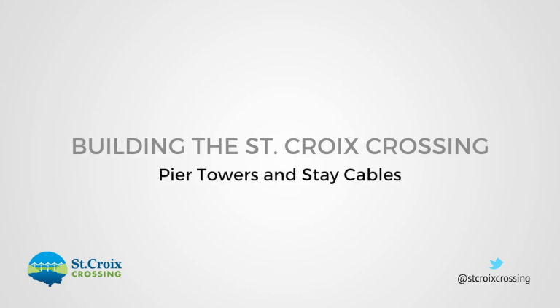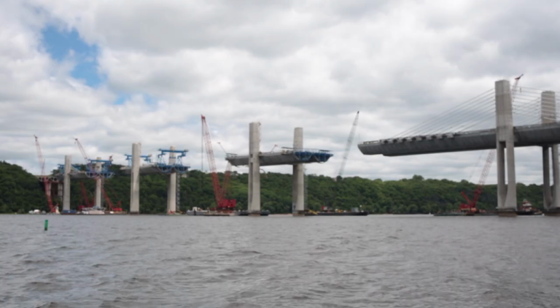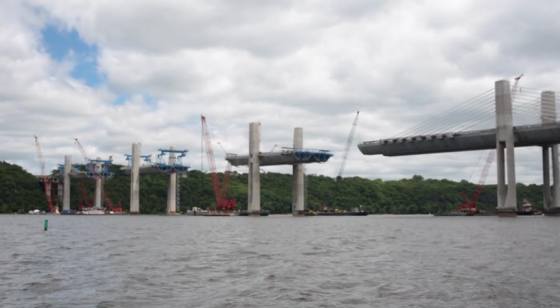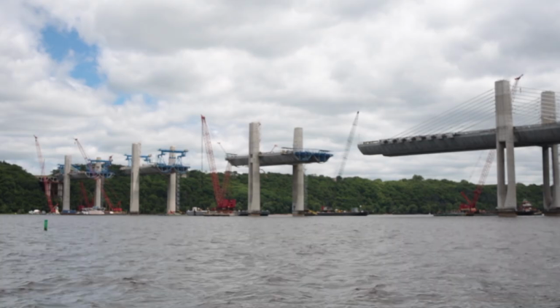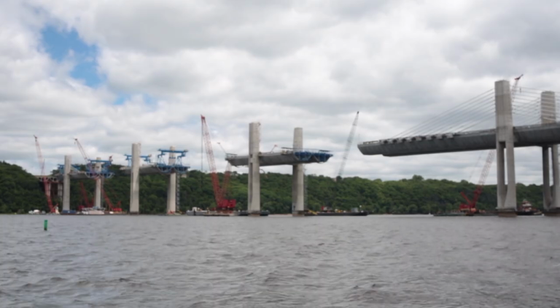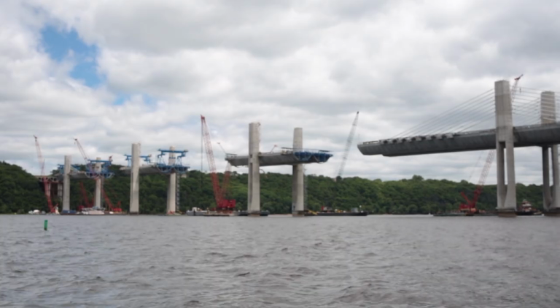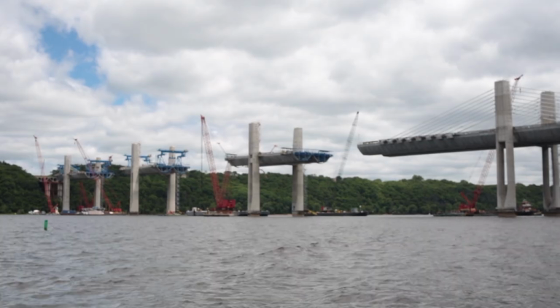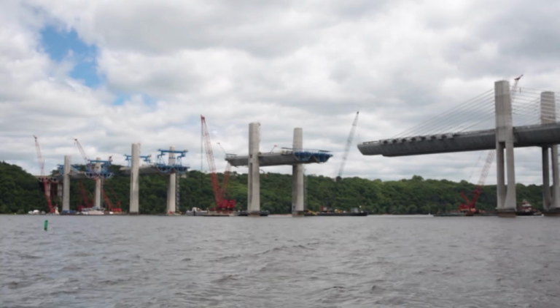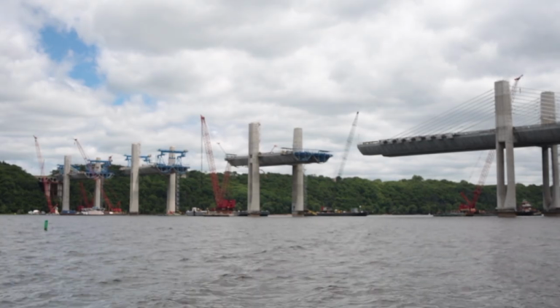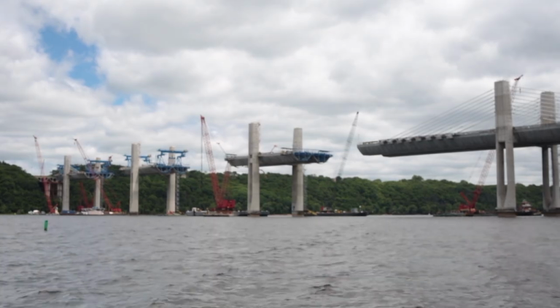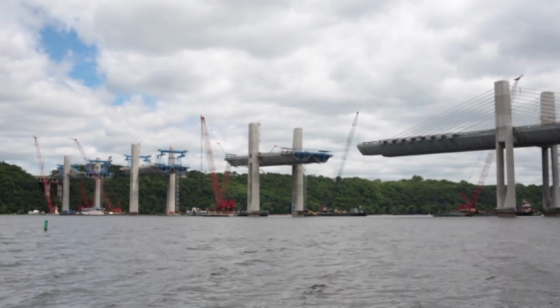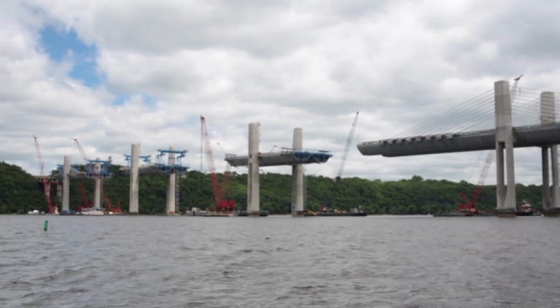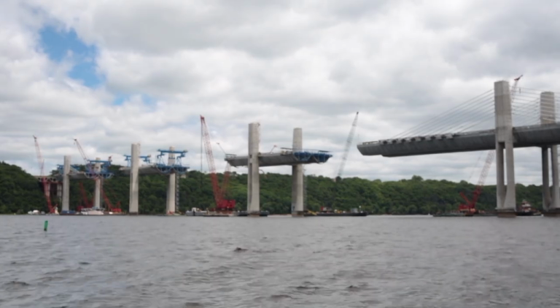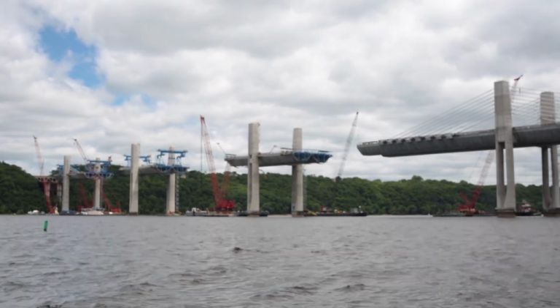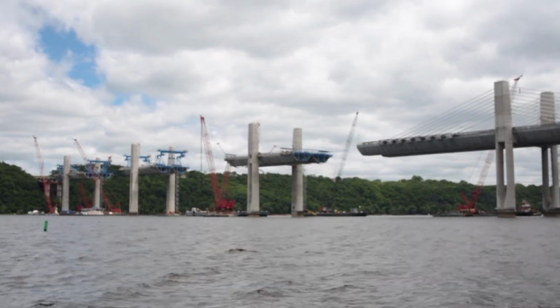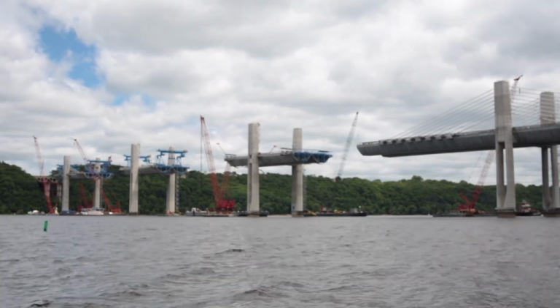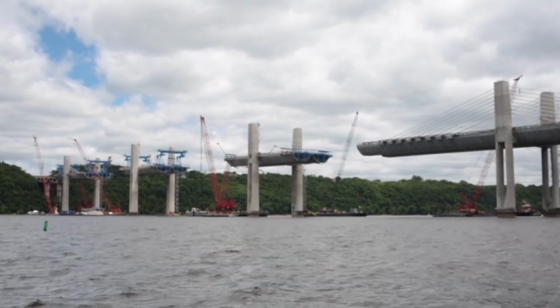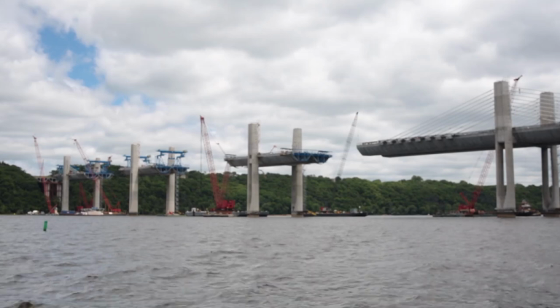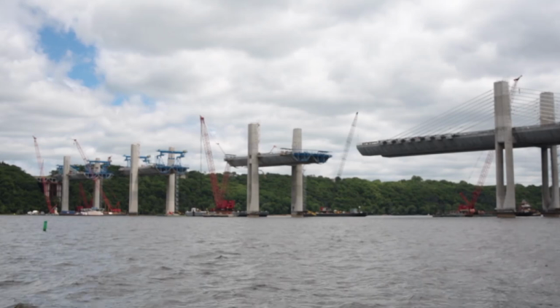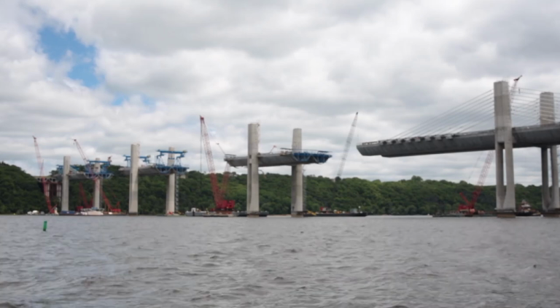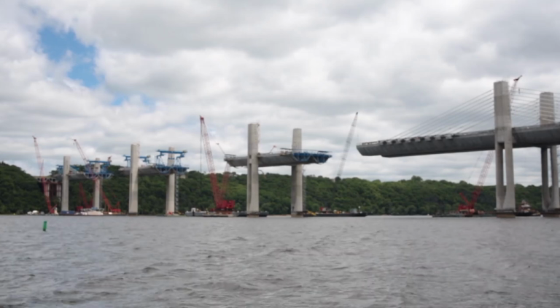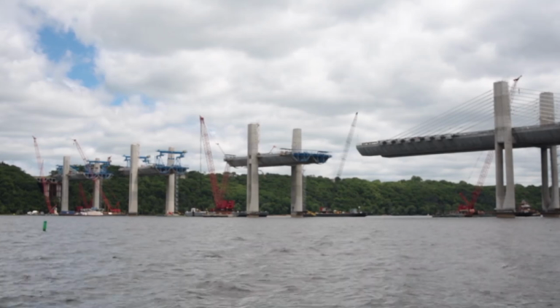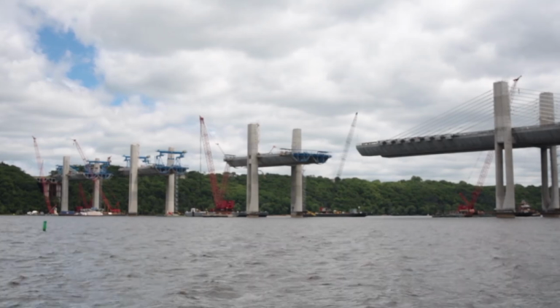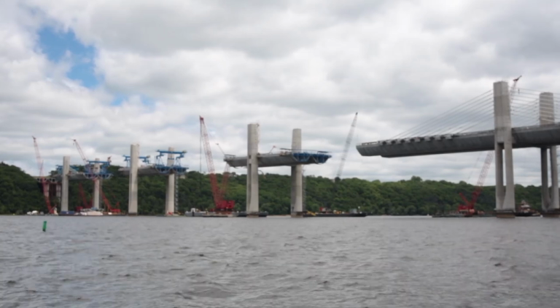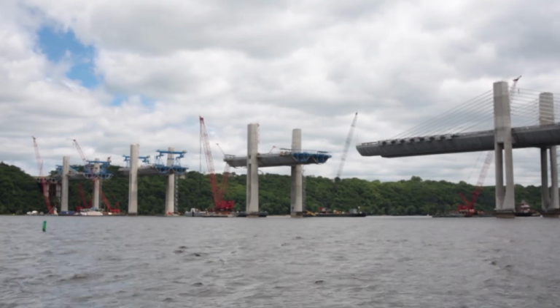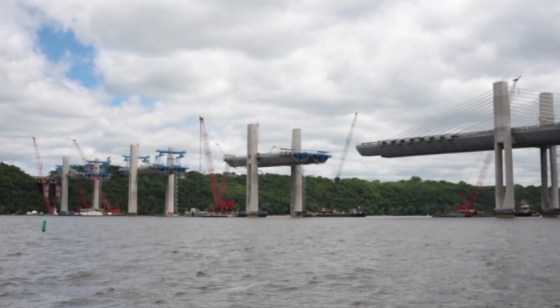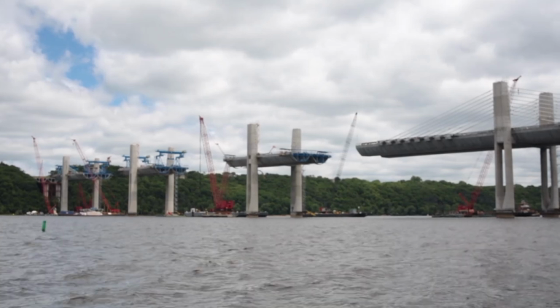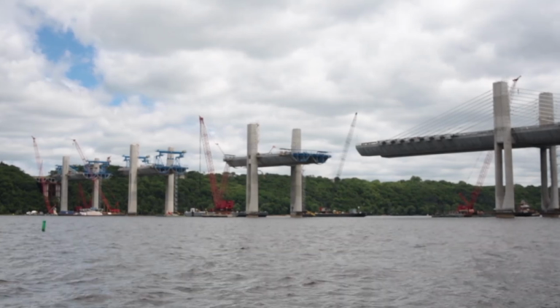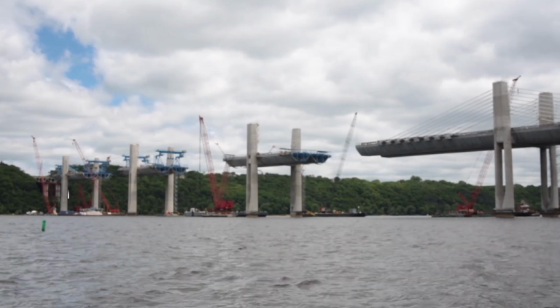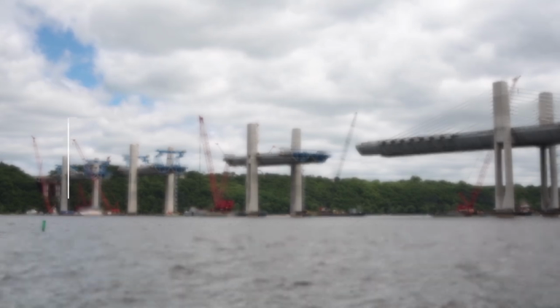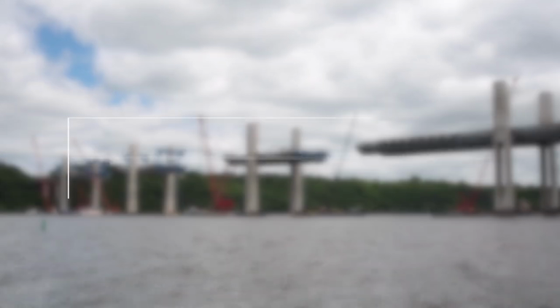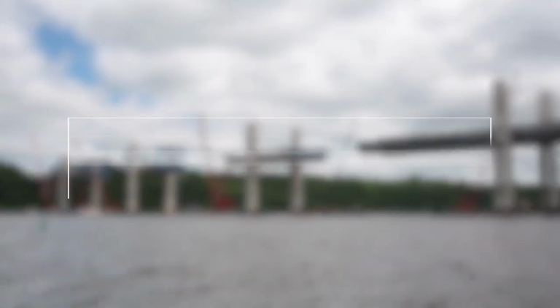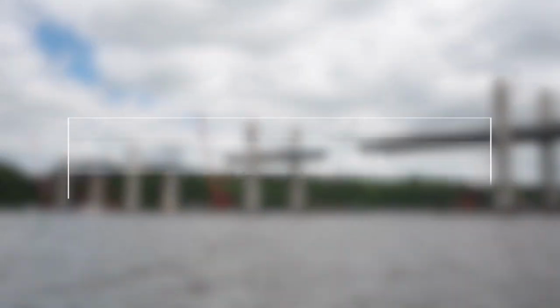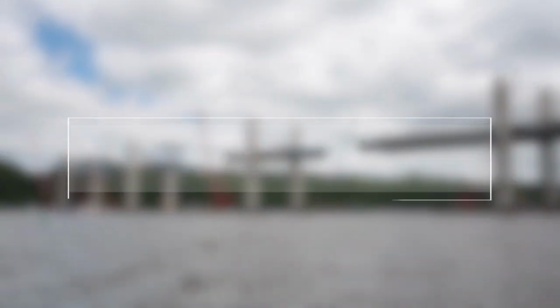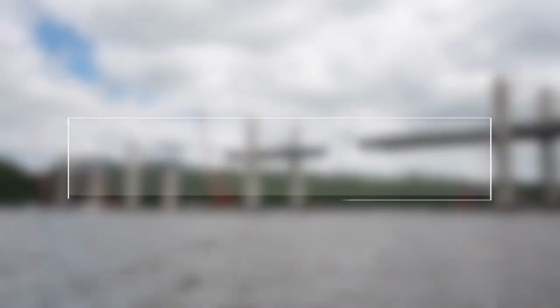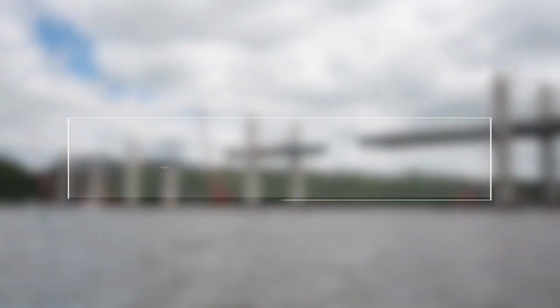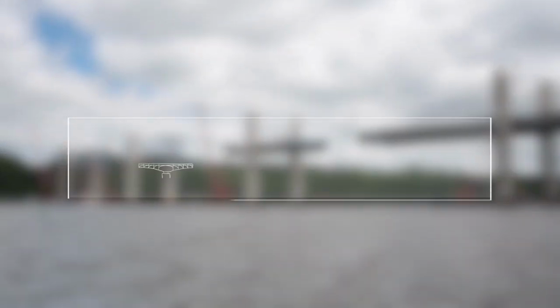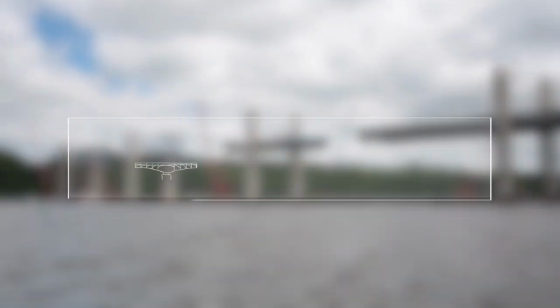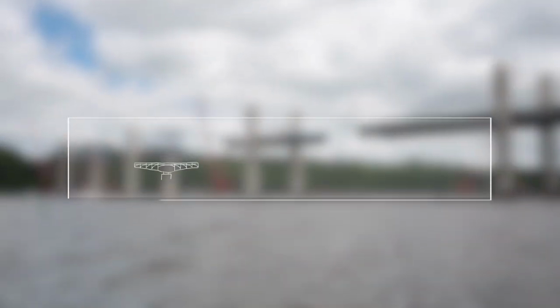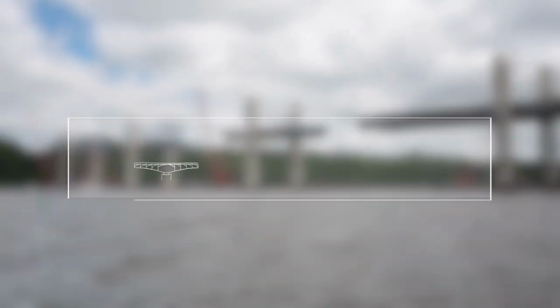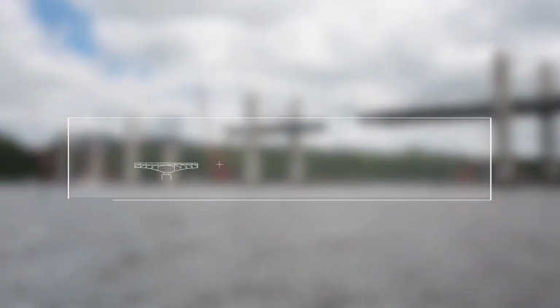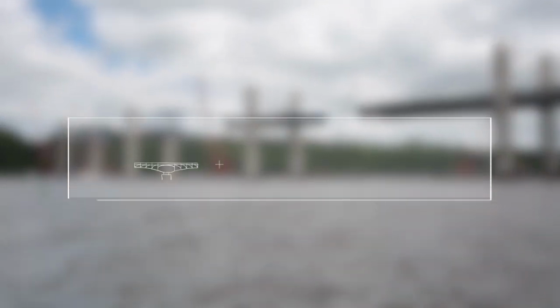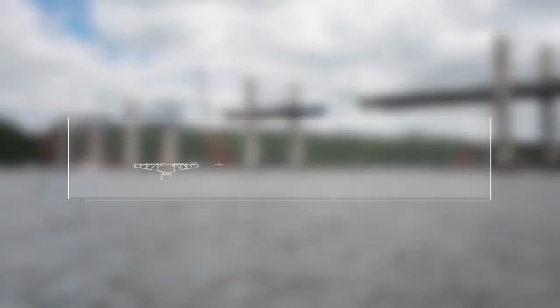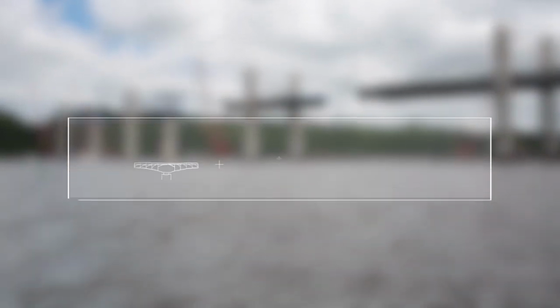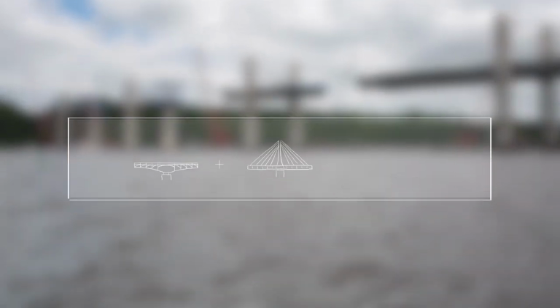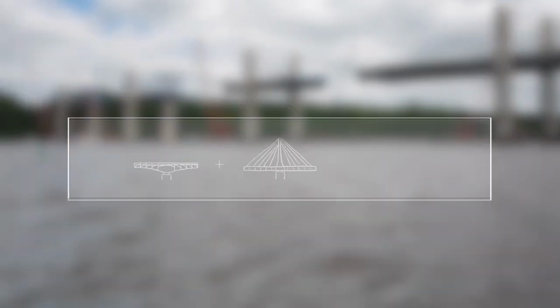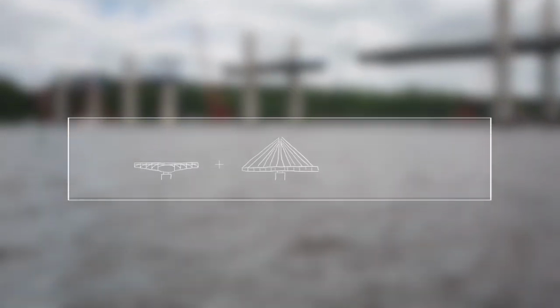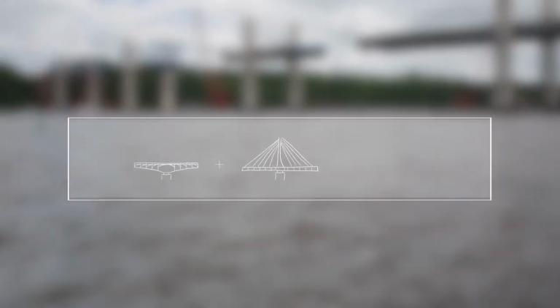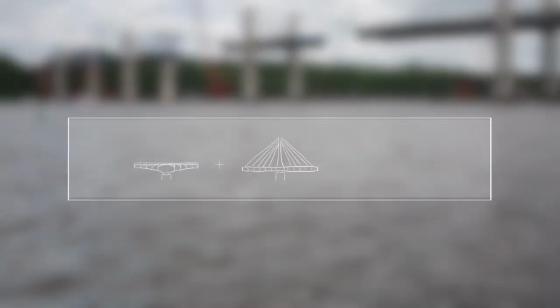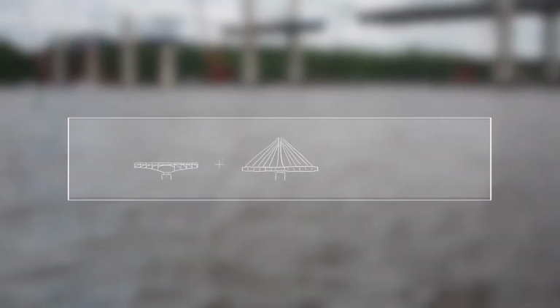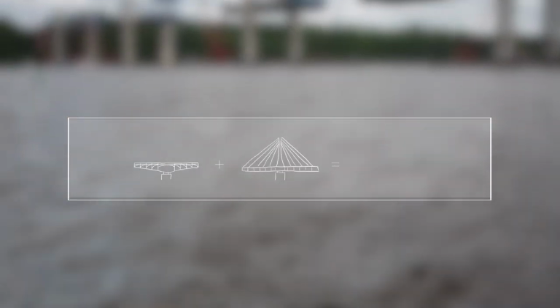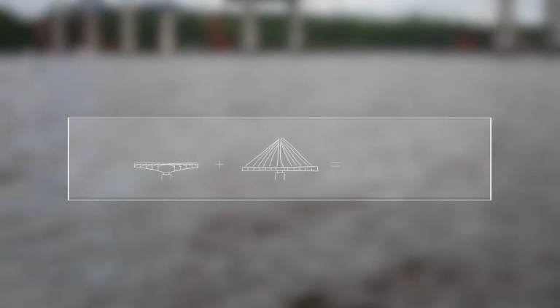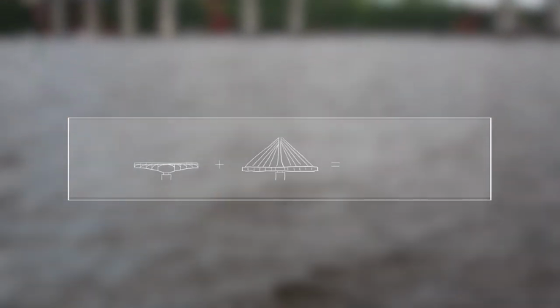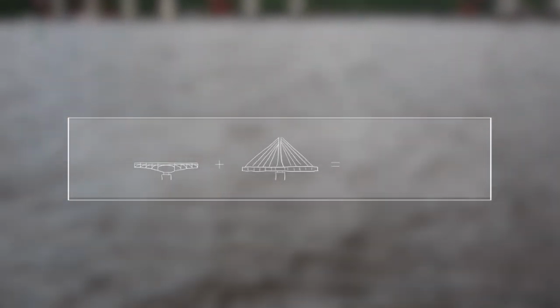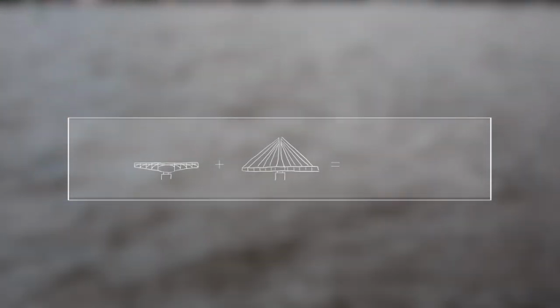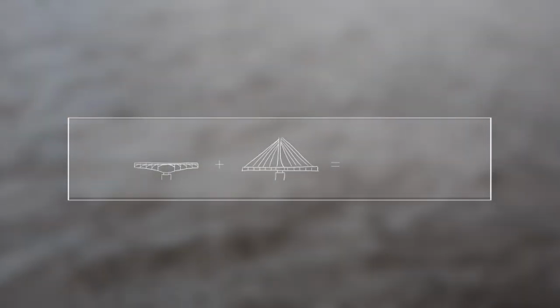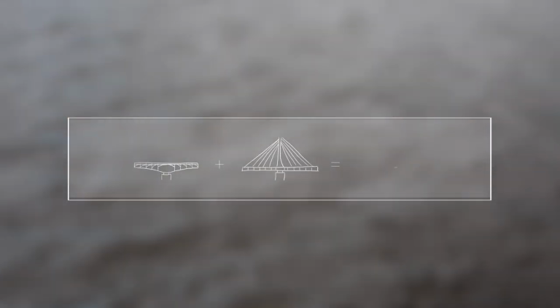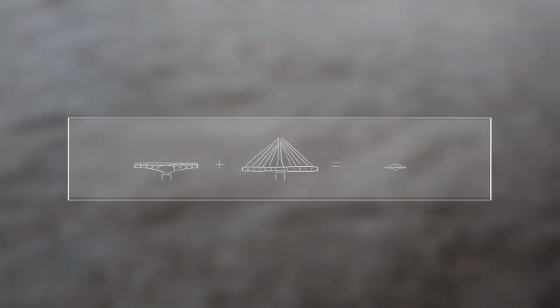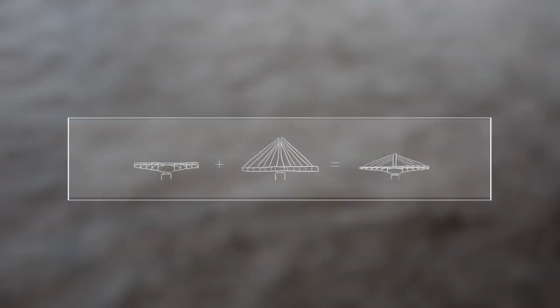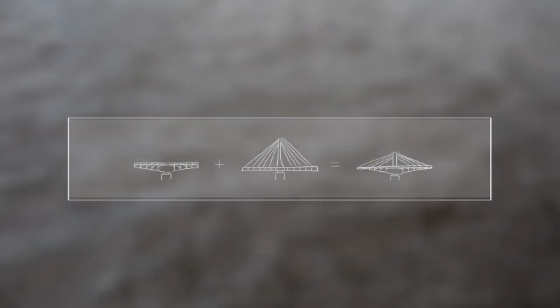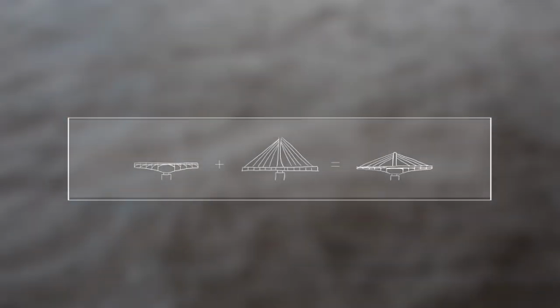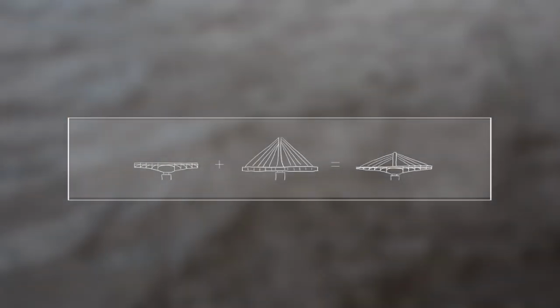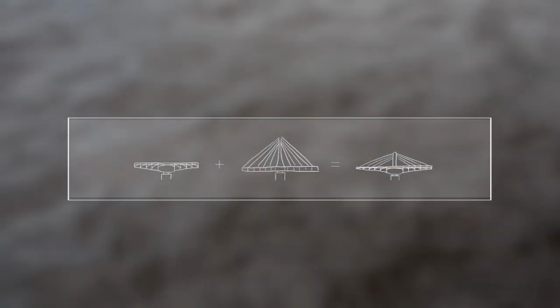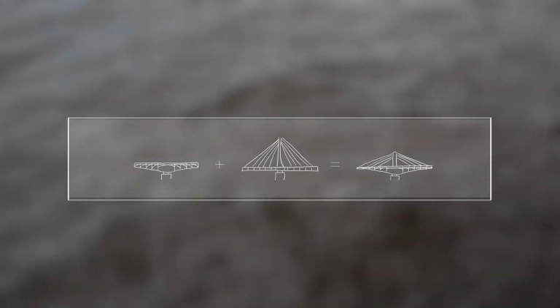The new St. Croix Crossing is an extradosed bridge design. That means it's a cross between a box girder bridge and a cable-stayed bridge.